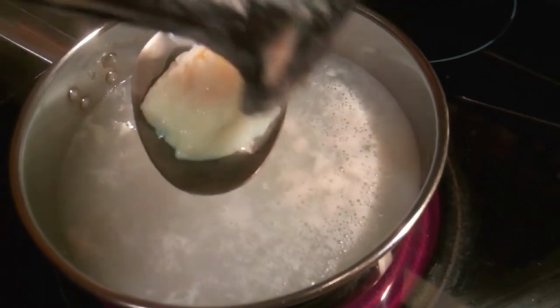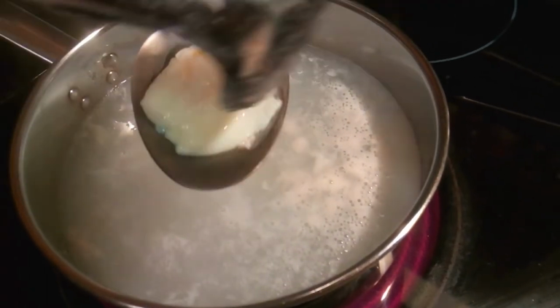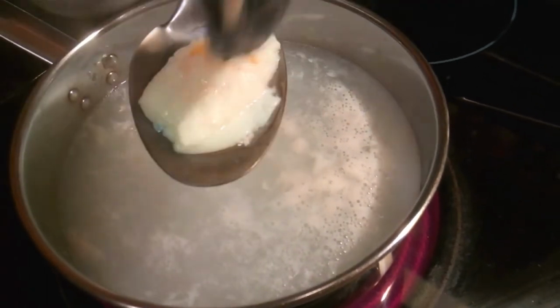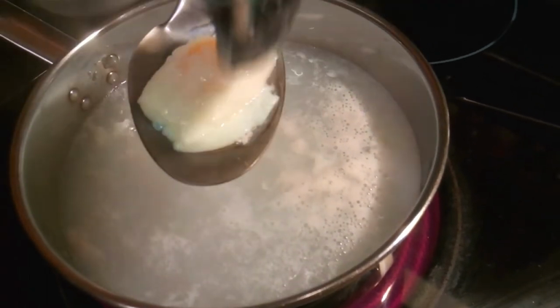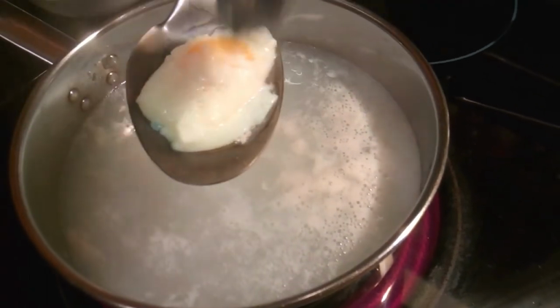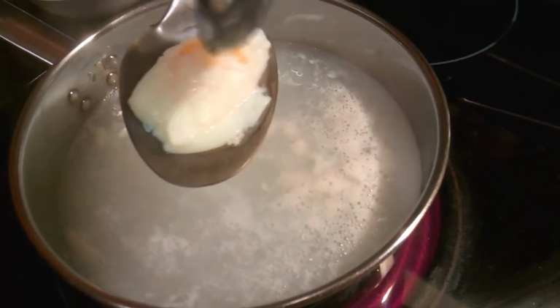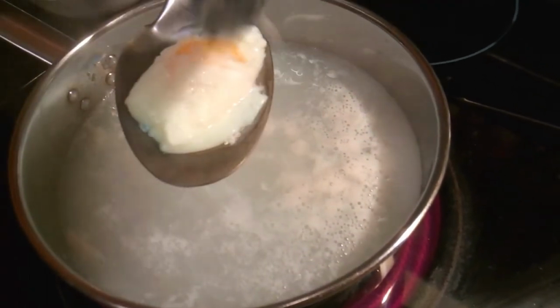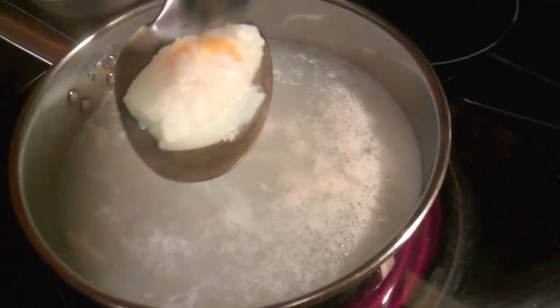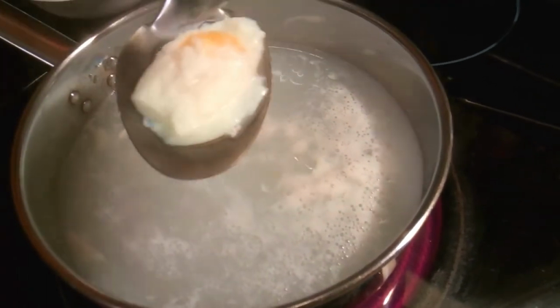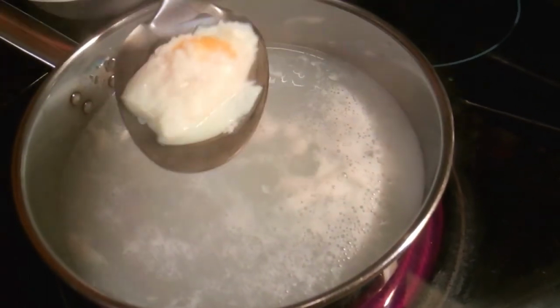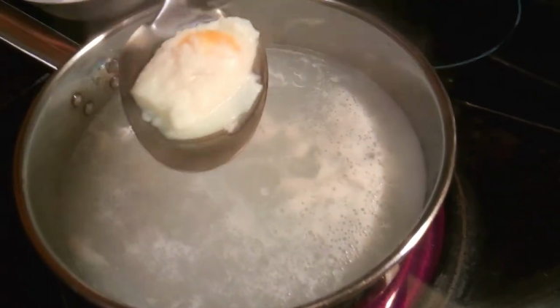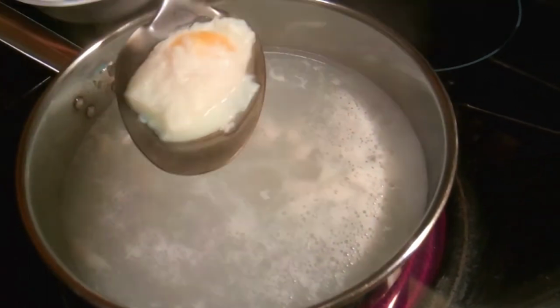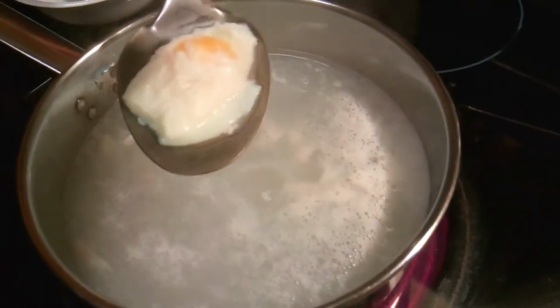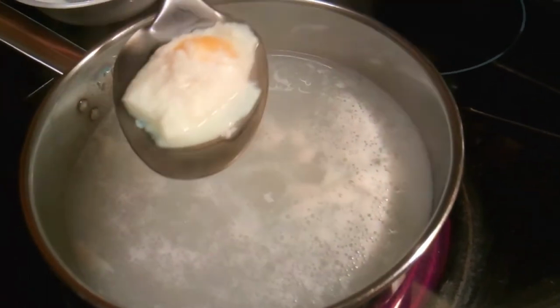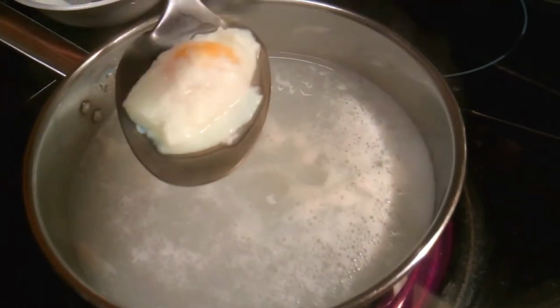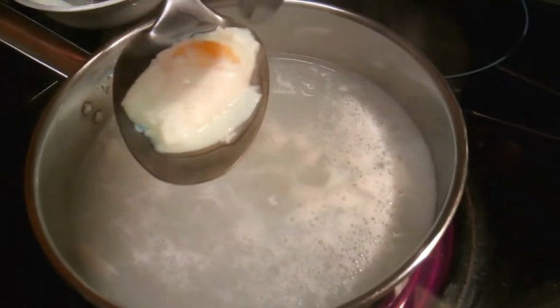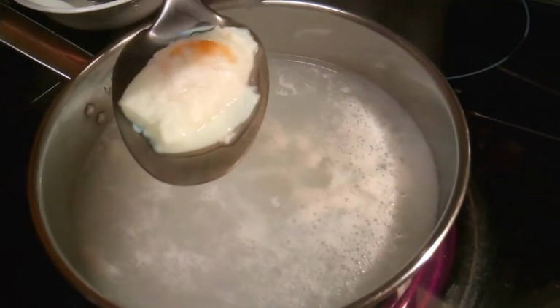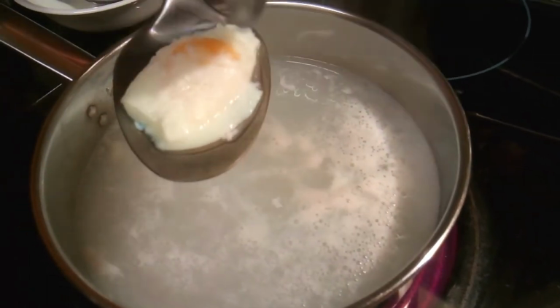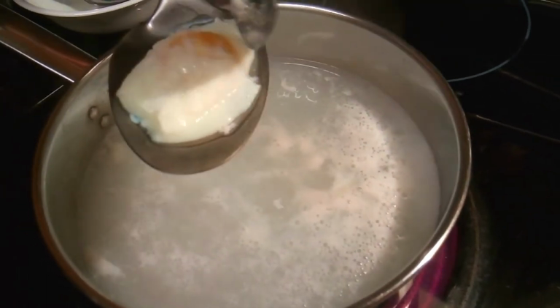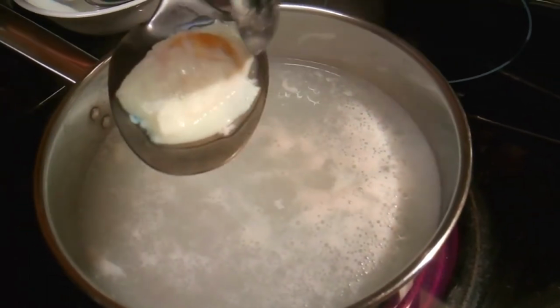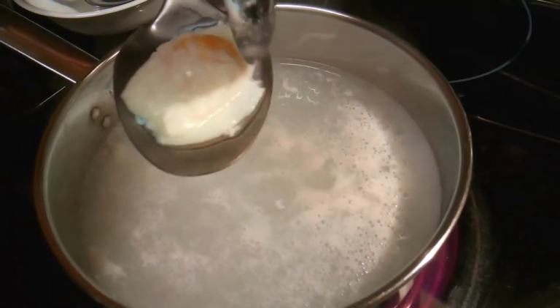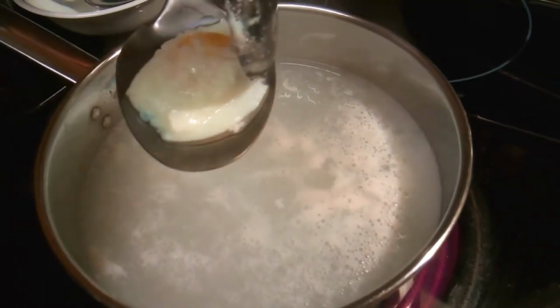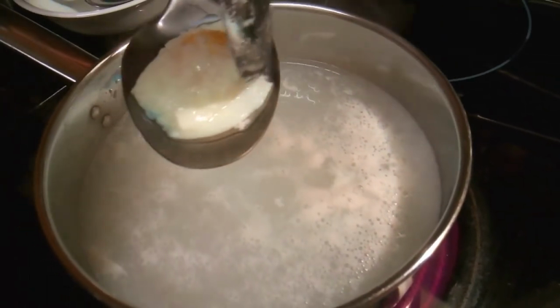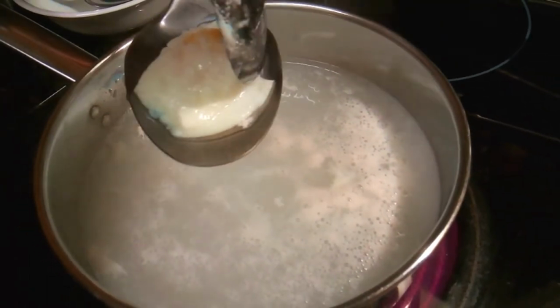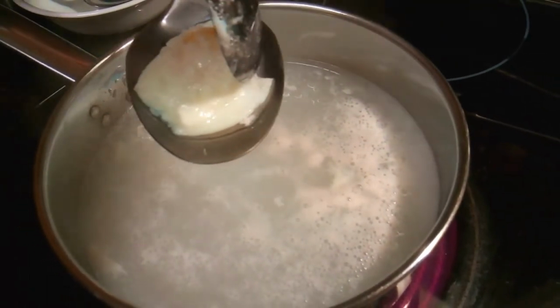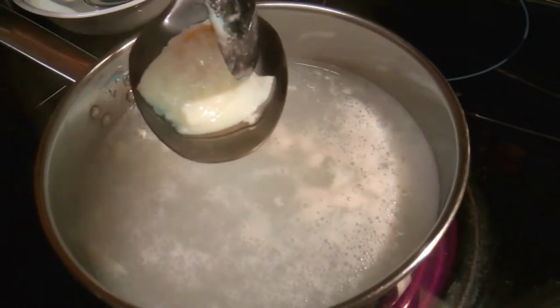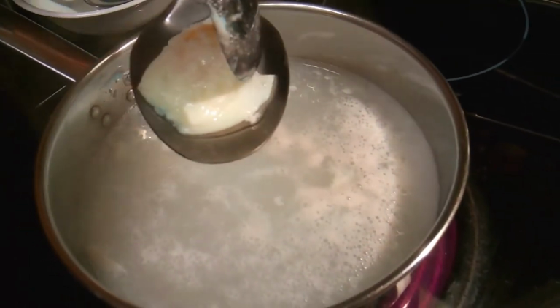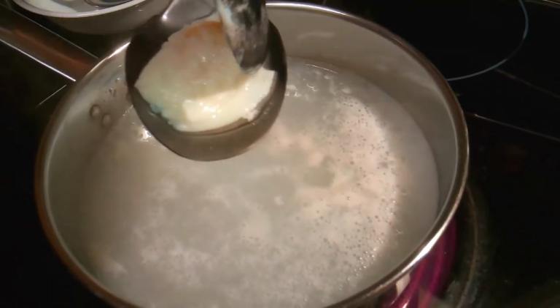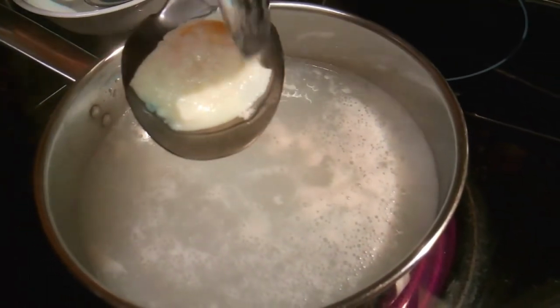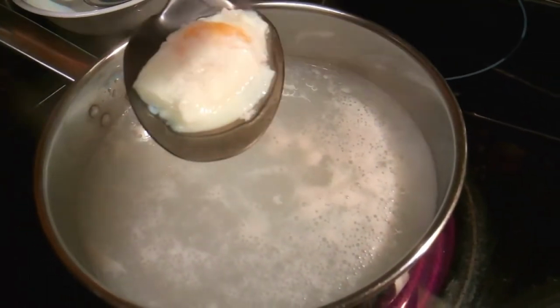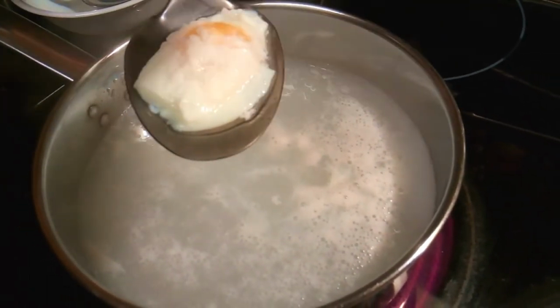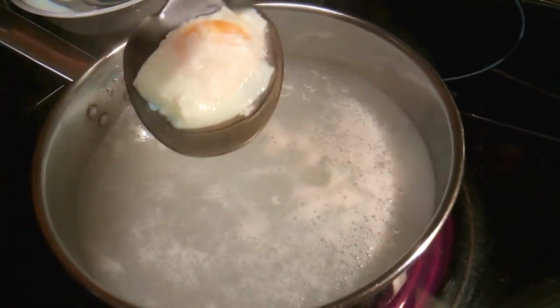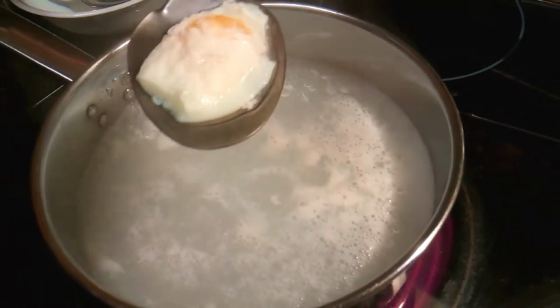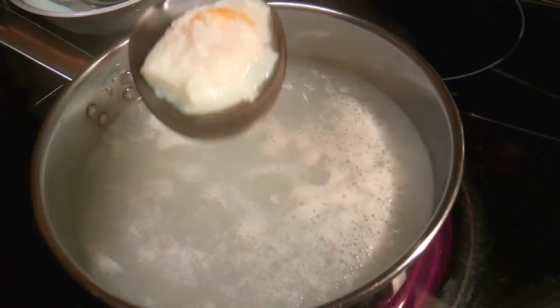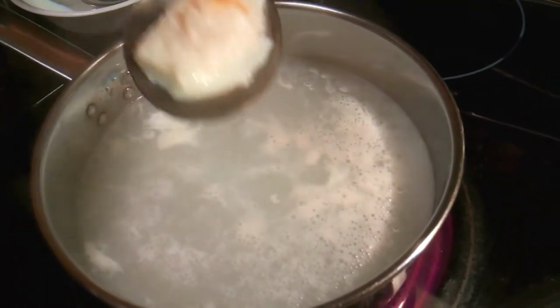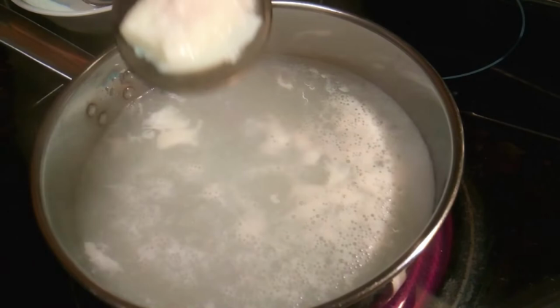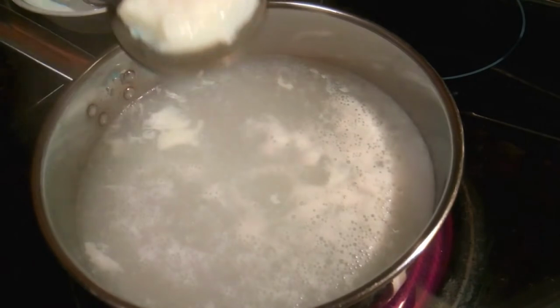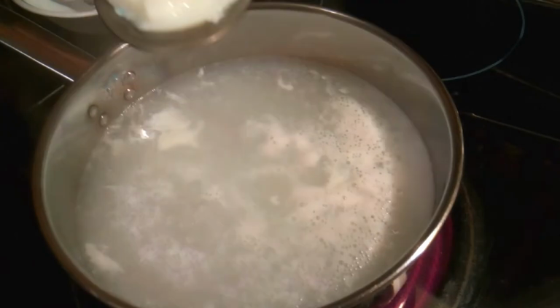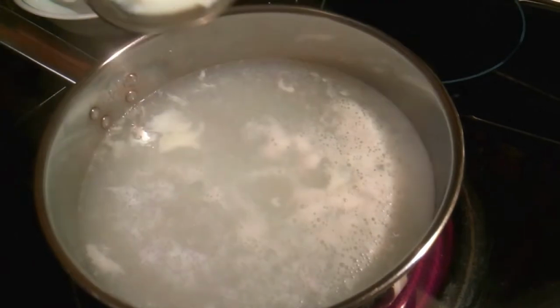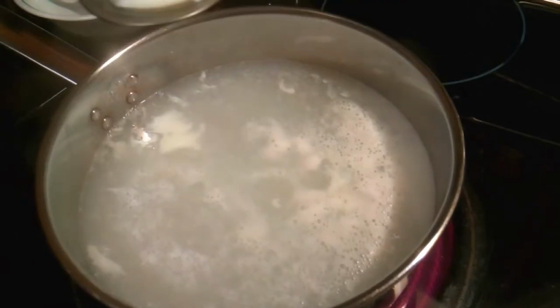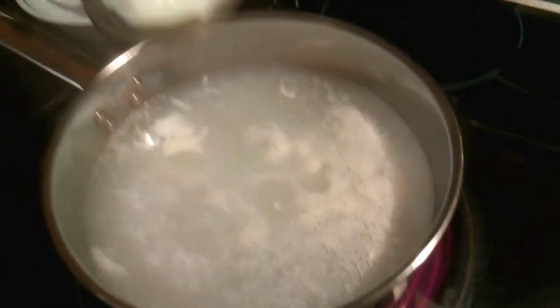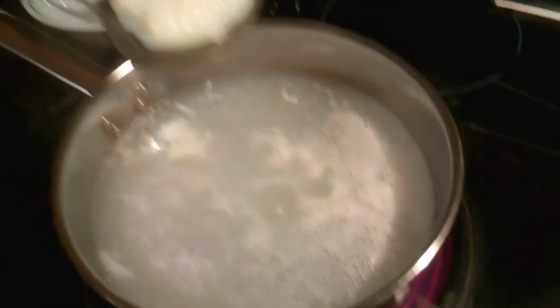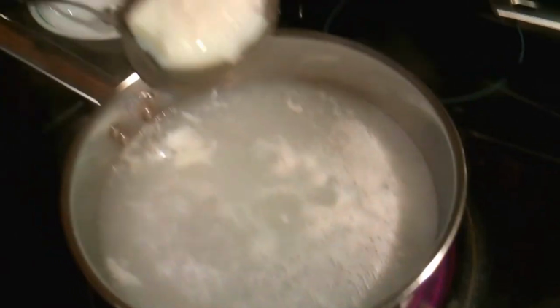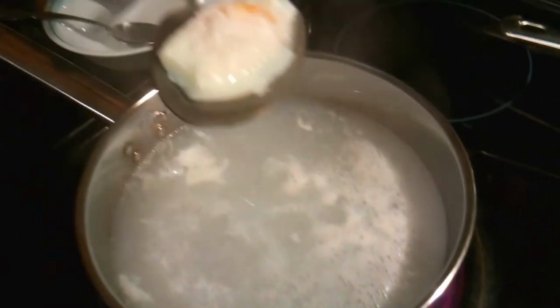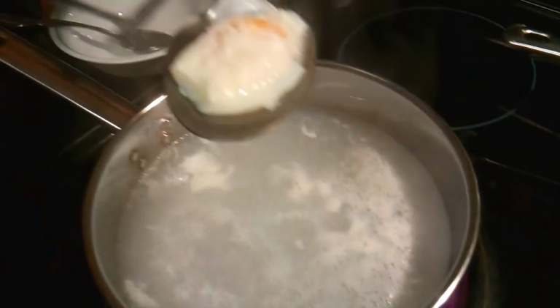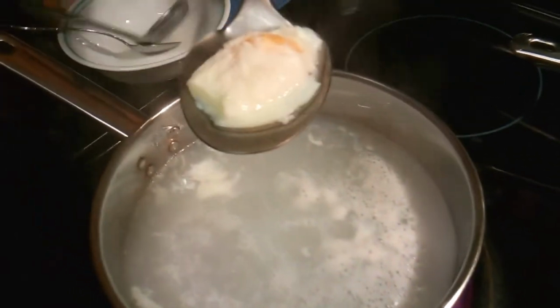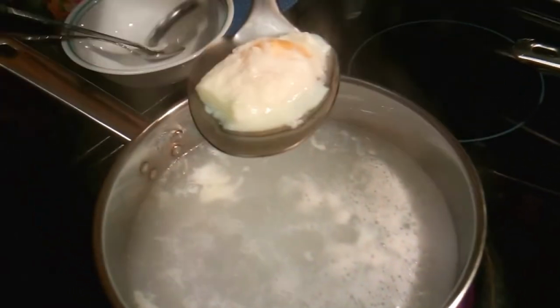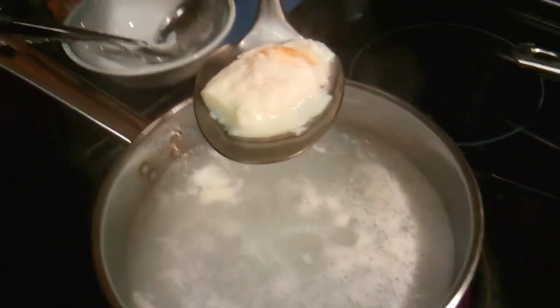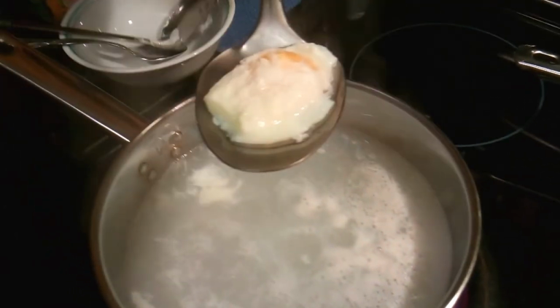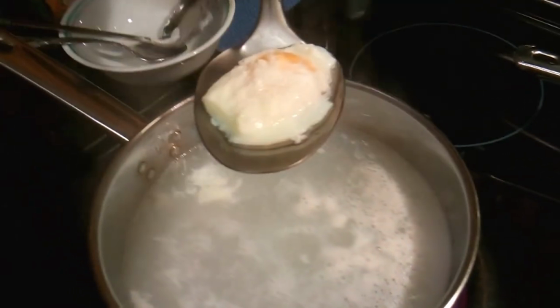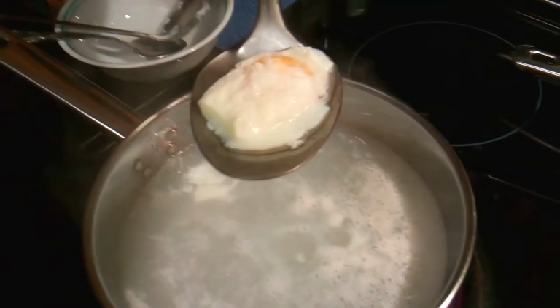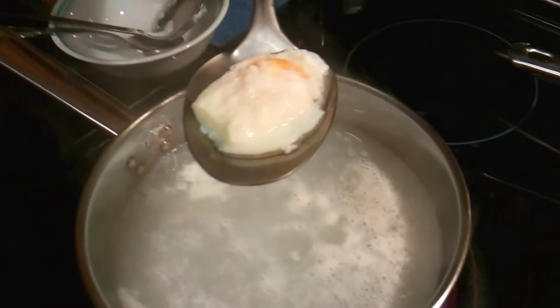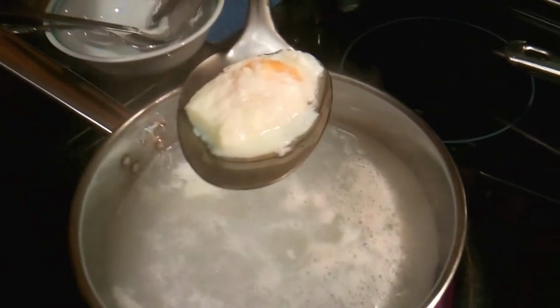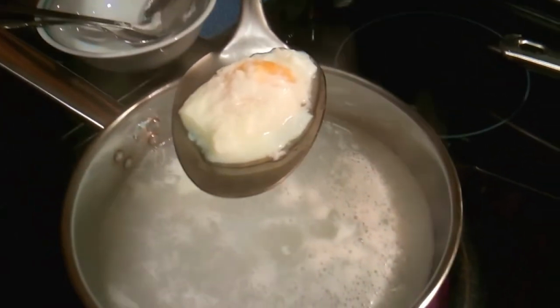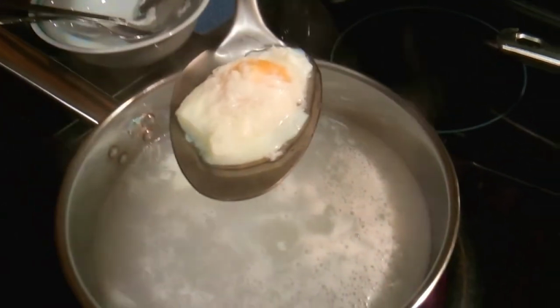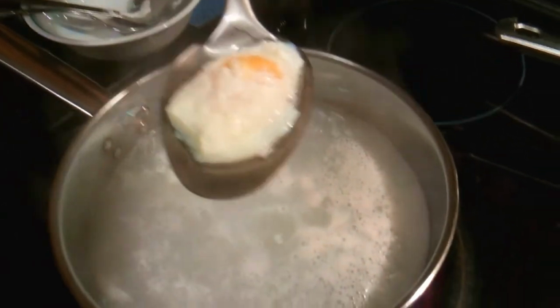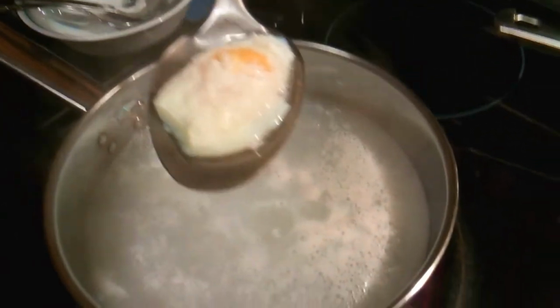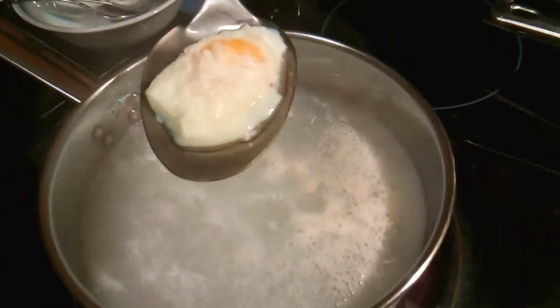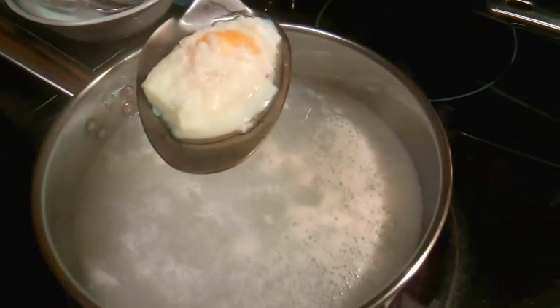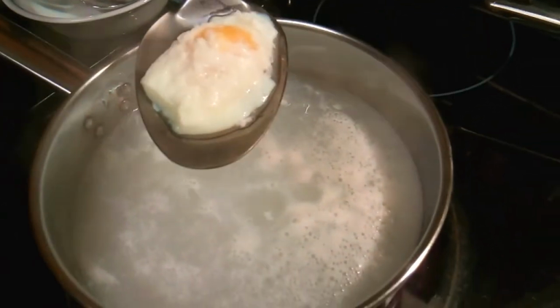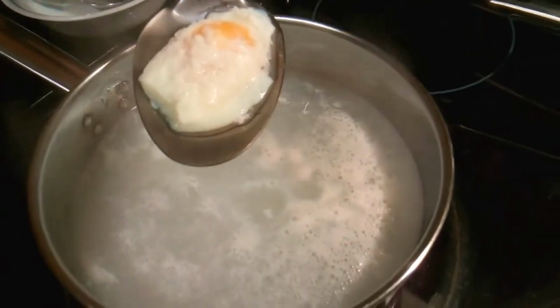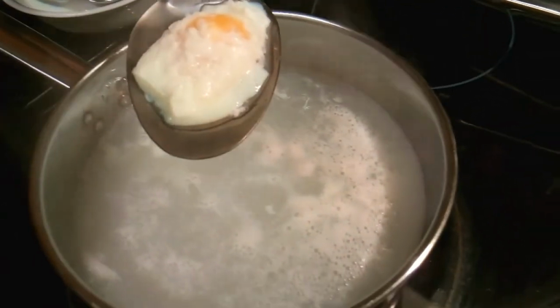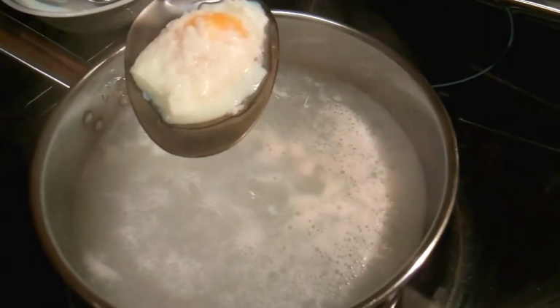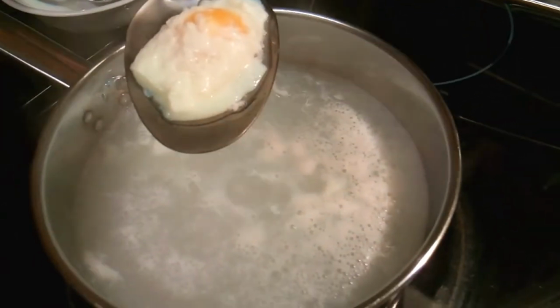Drain some of the water and you get a perfect poached egg.